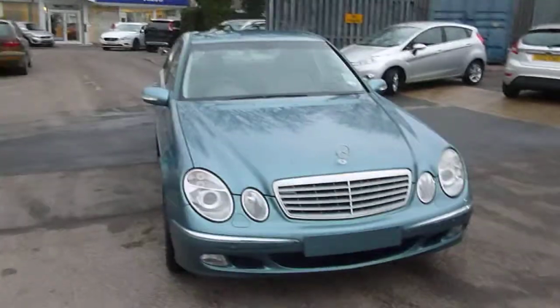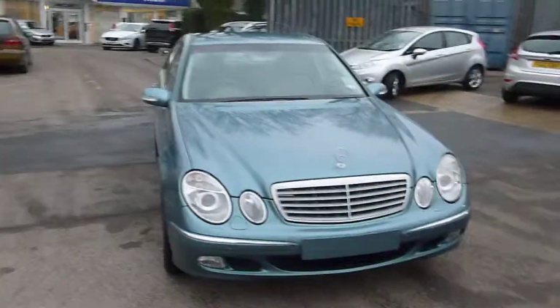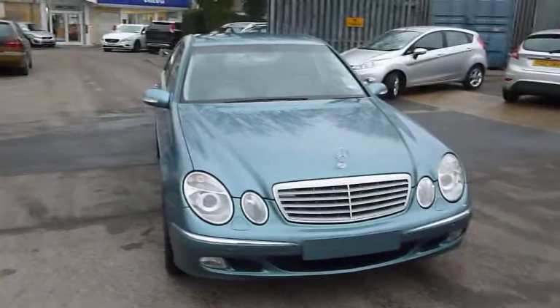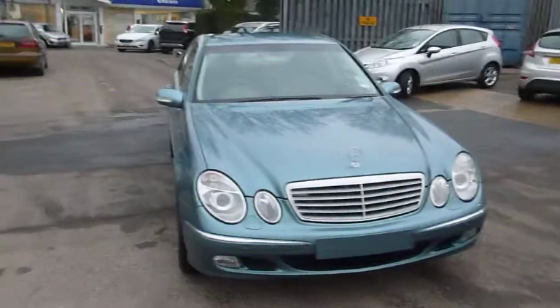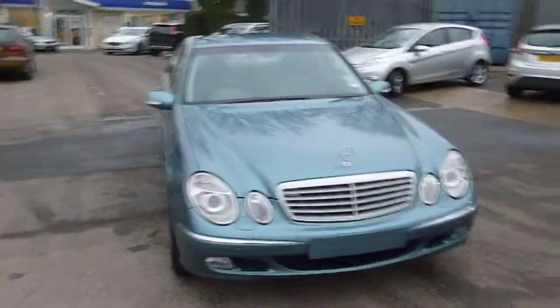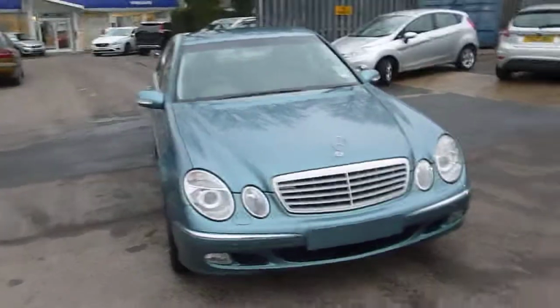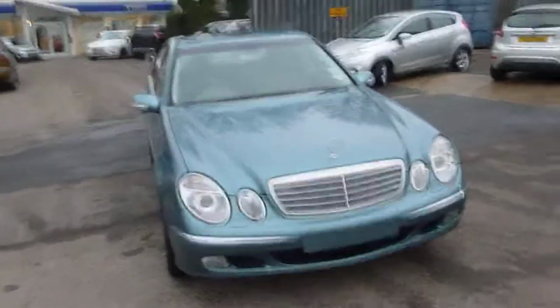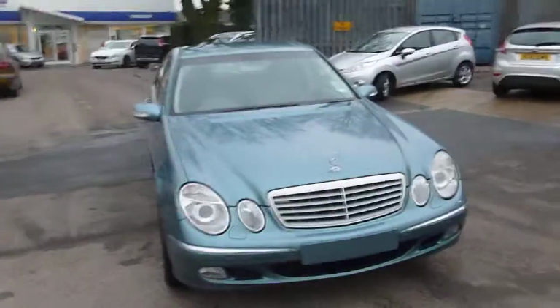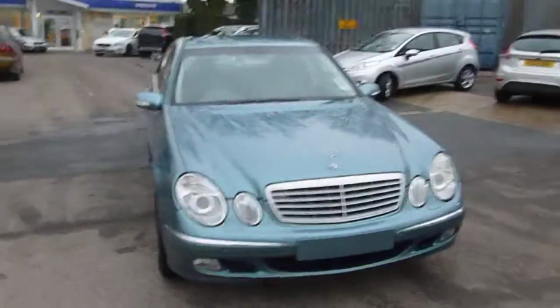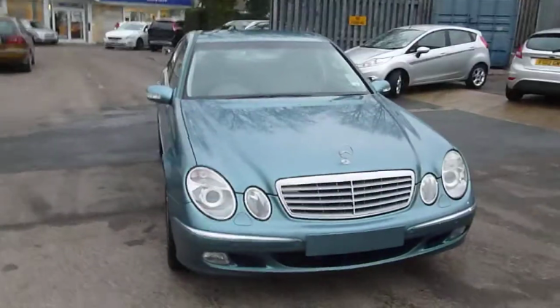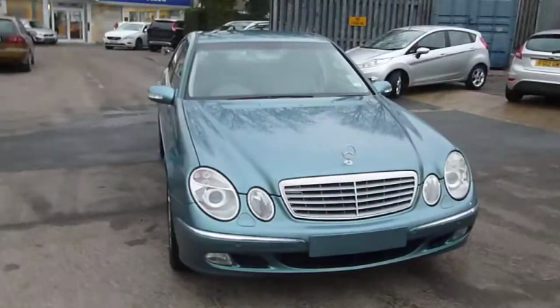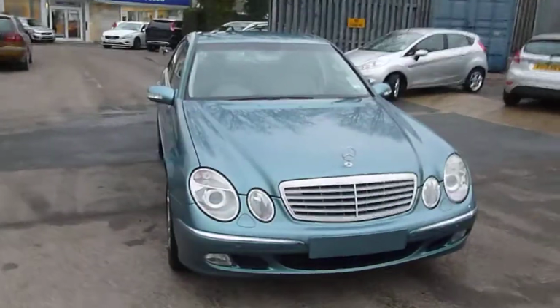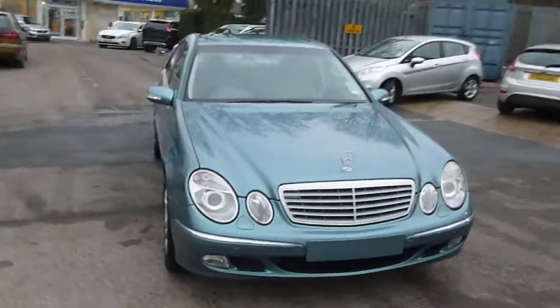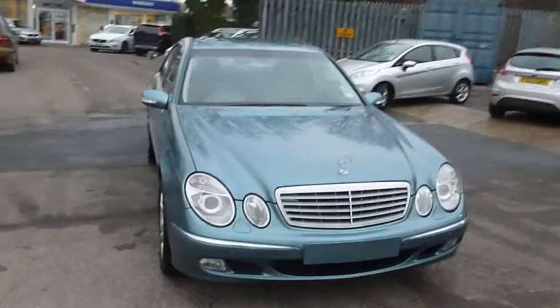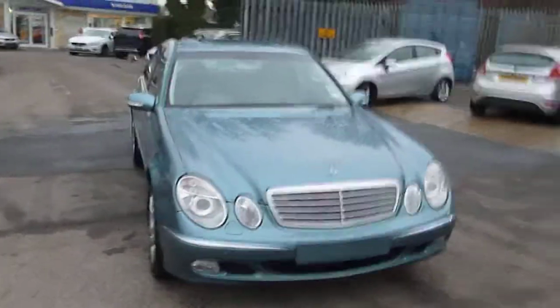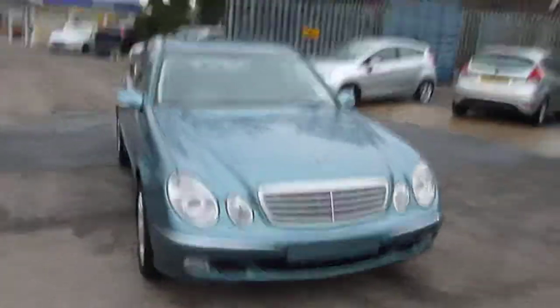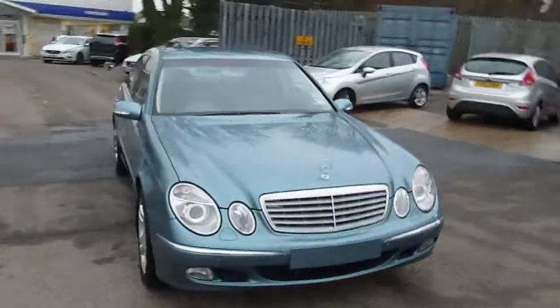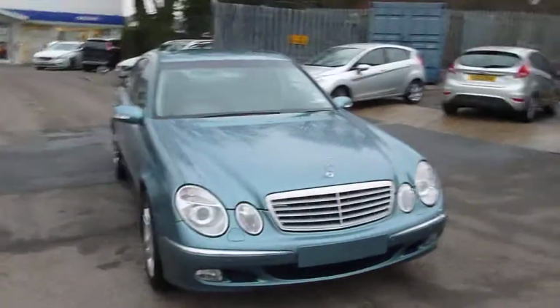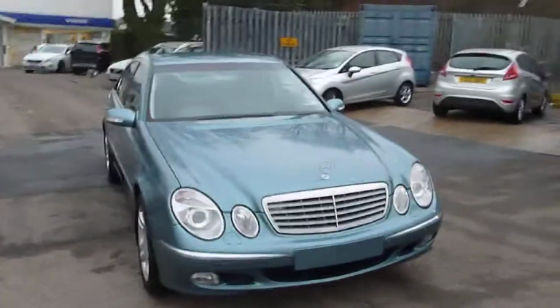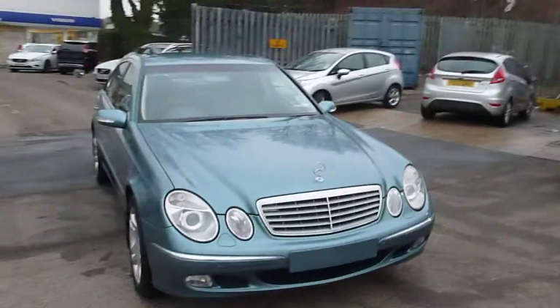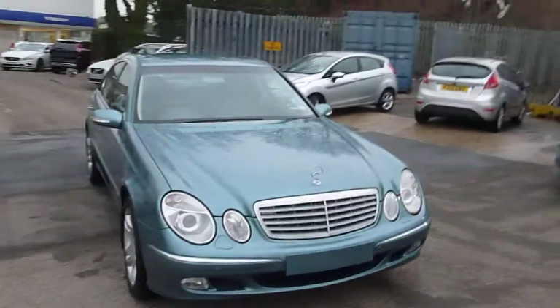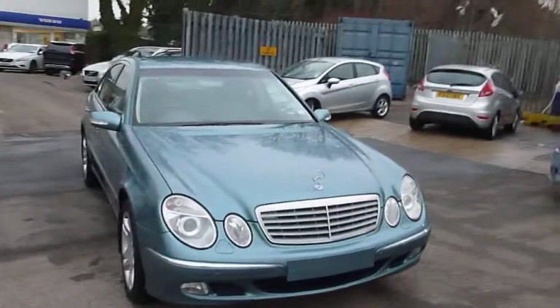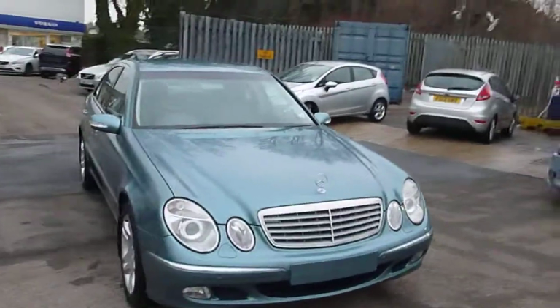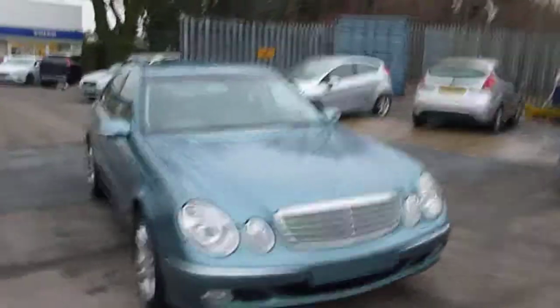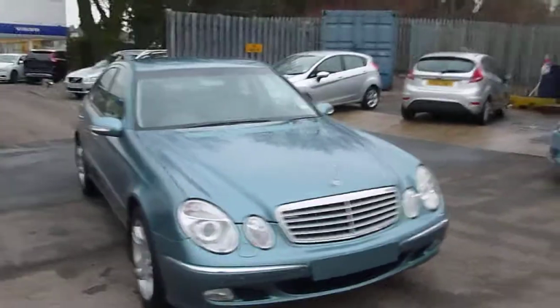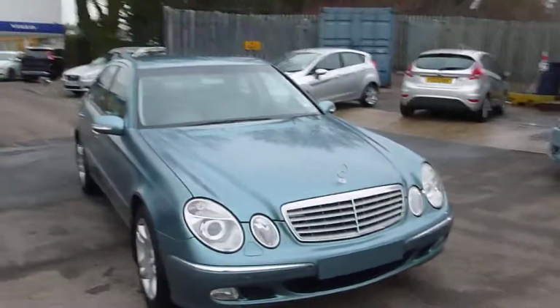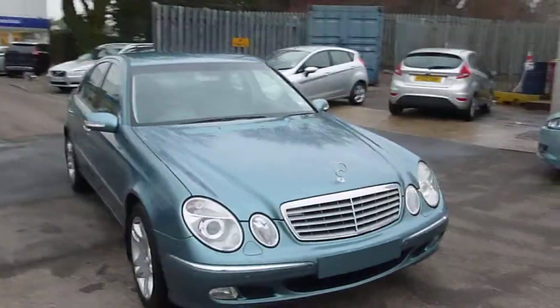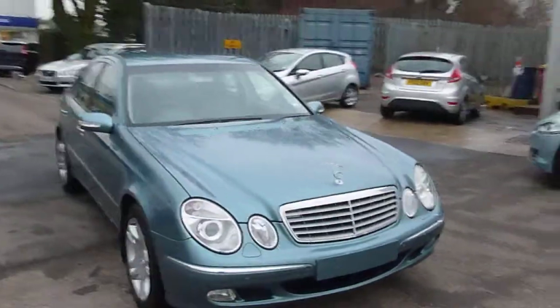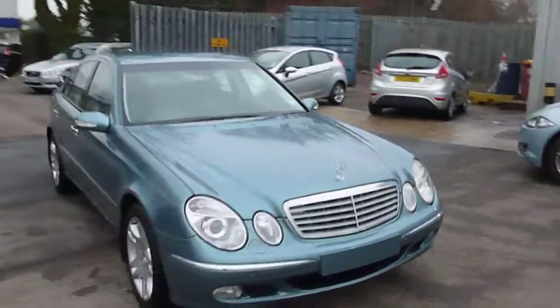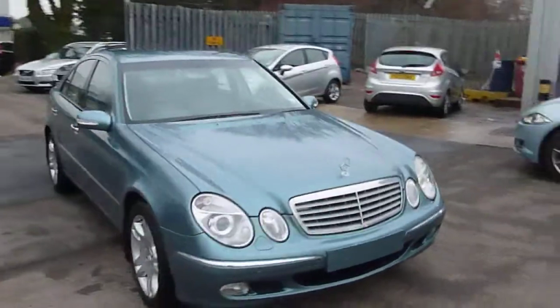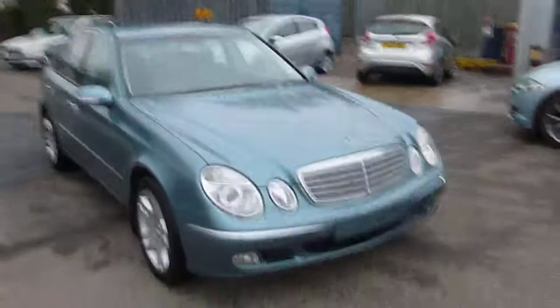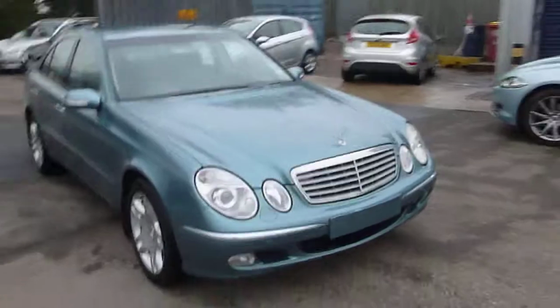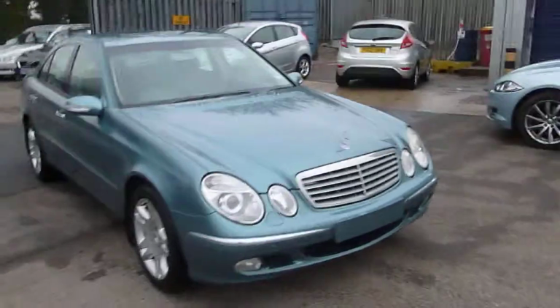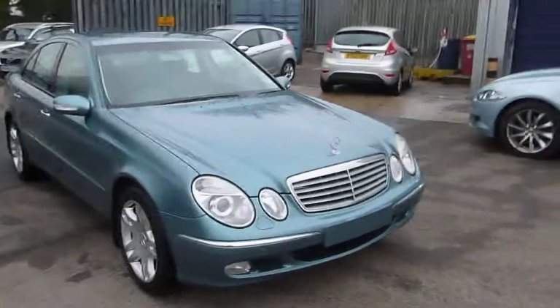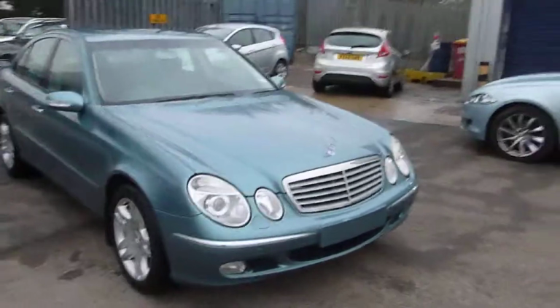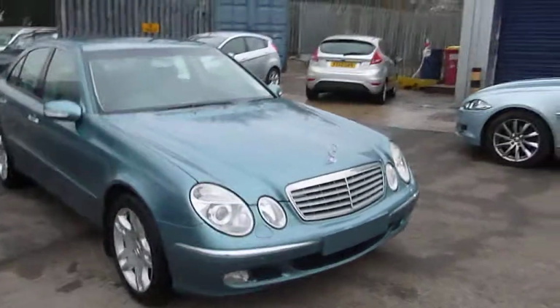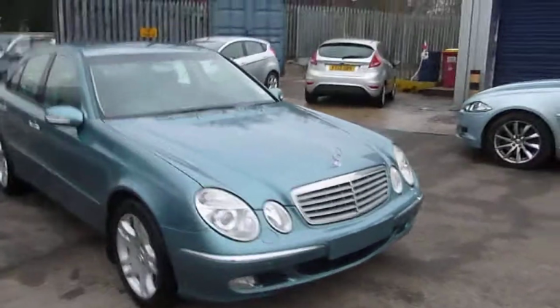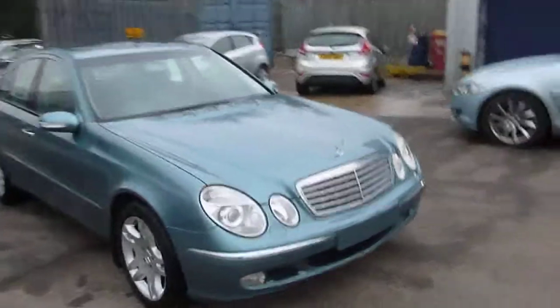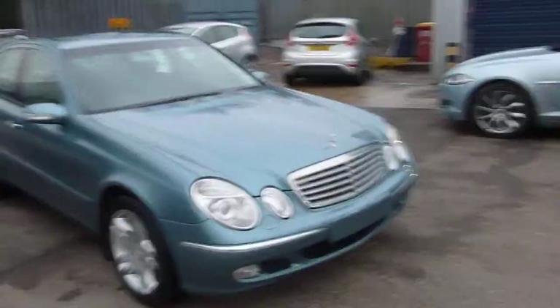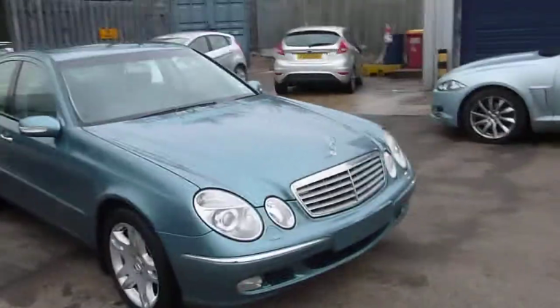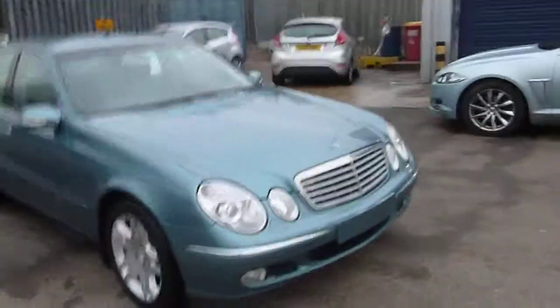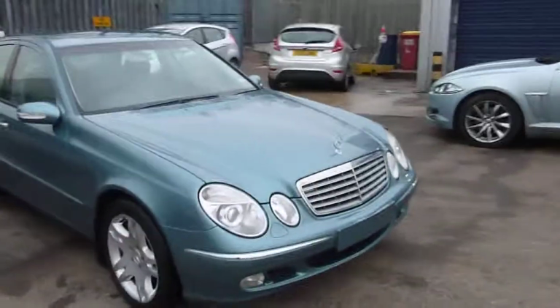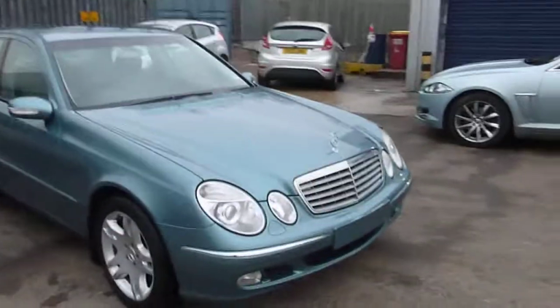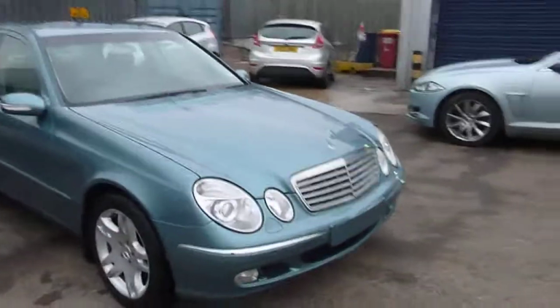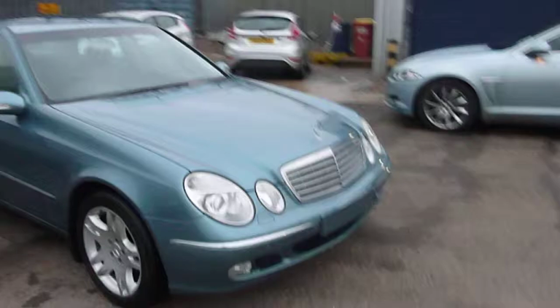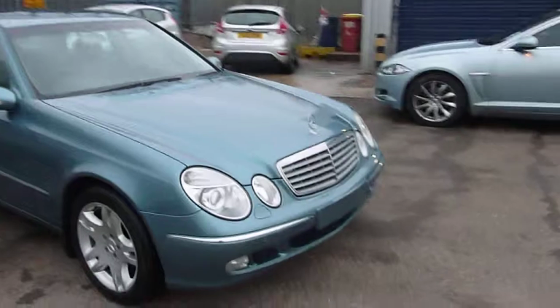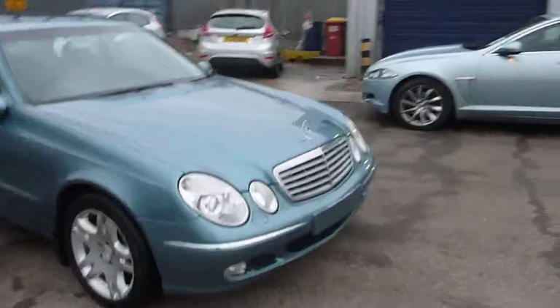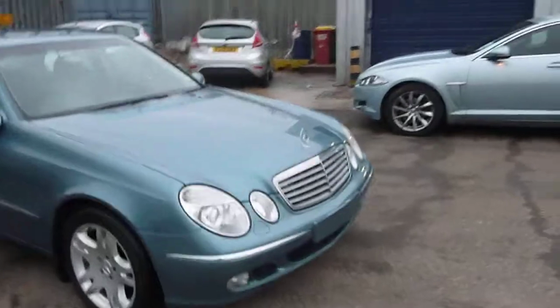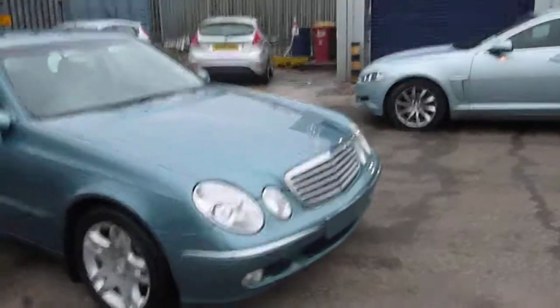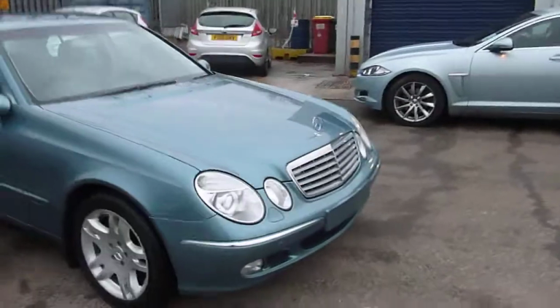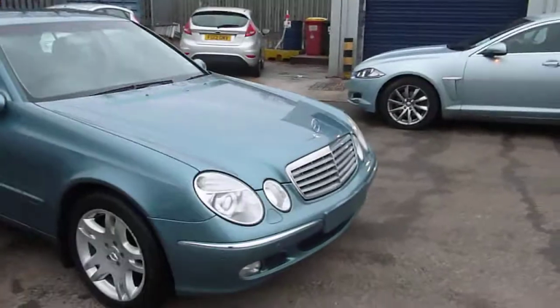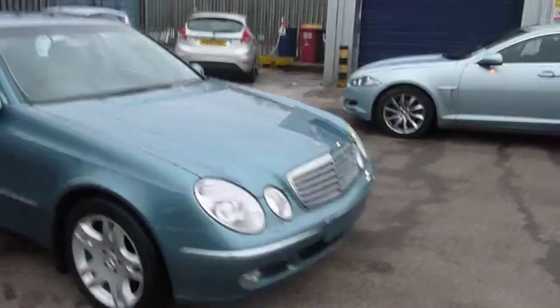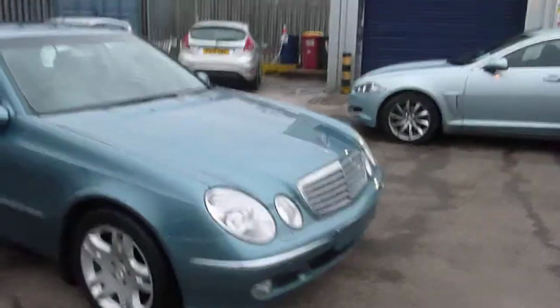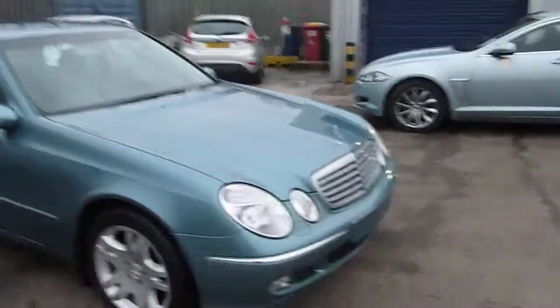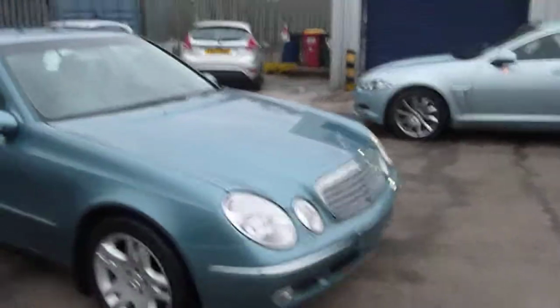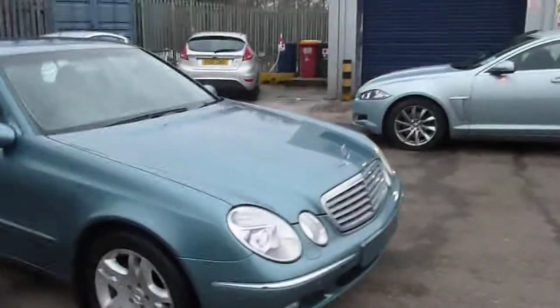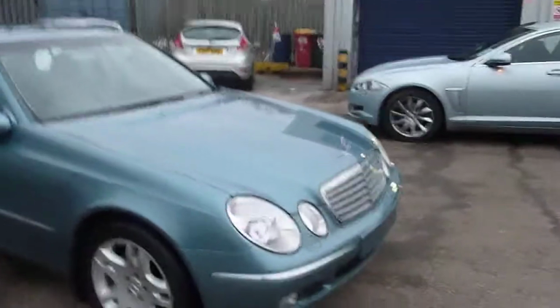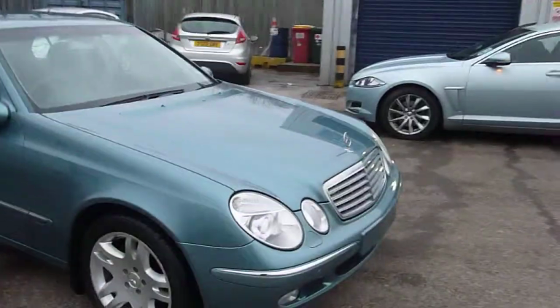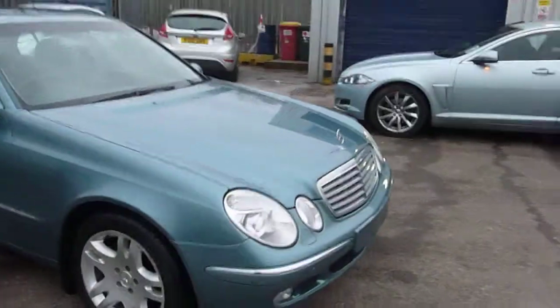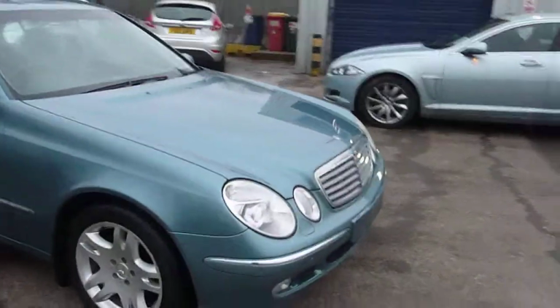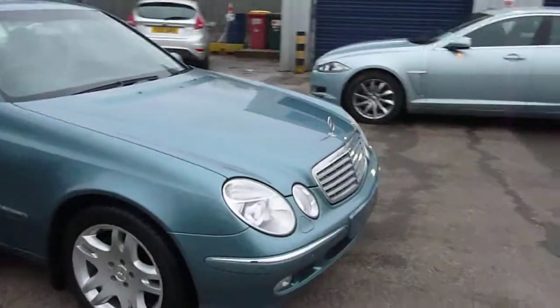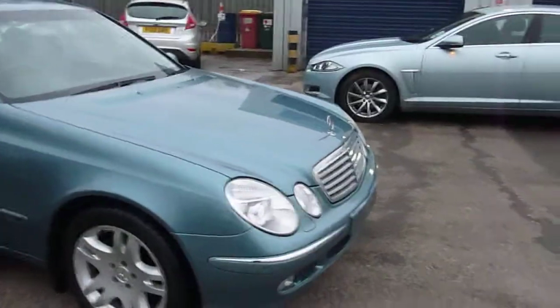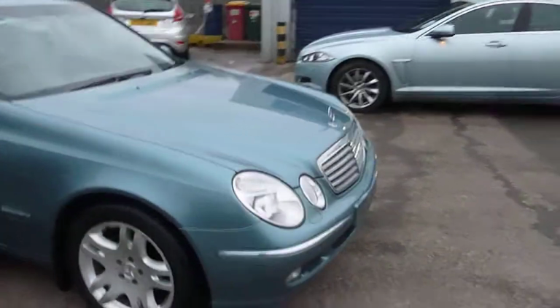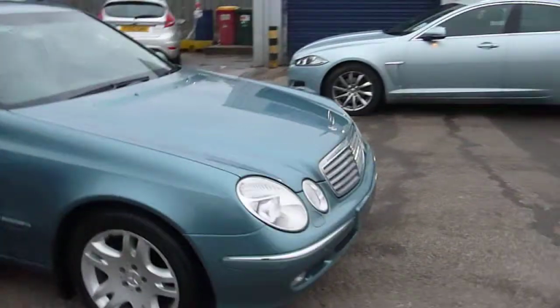Here we are with the Mercedes-Benz E272 in the pallet green.